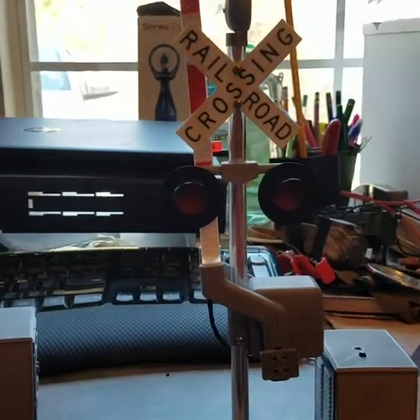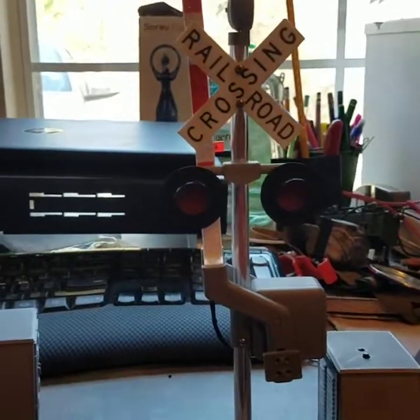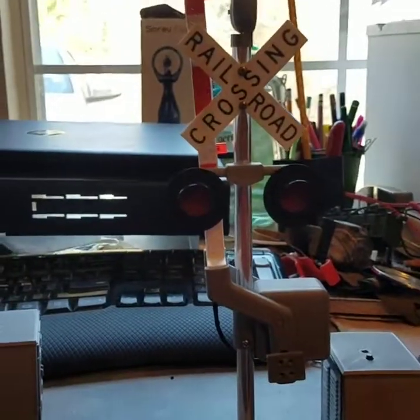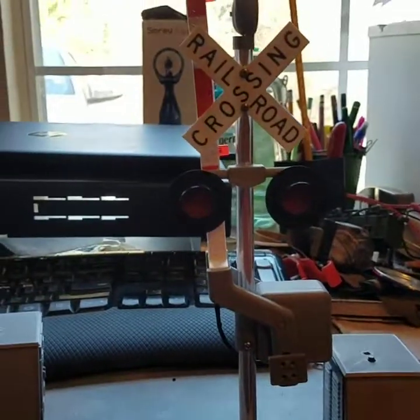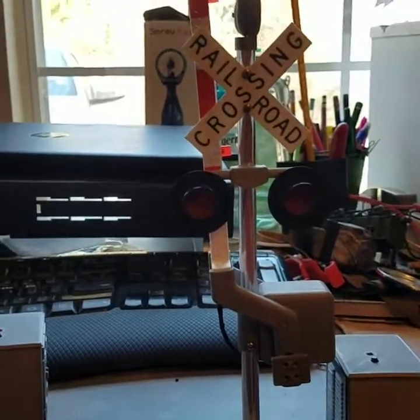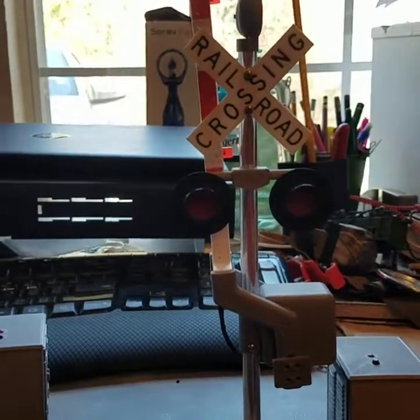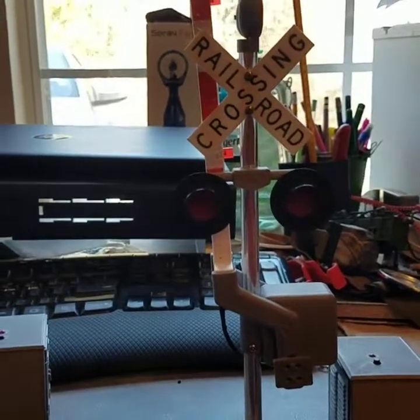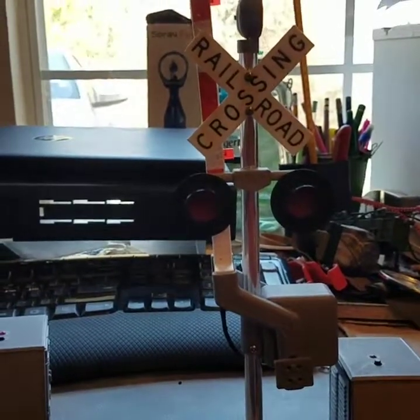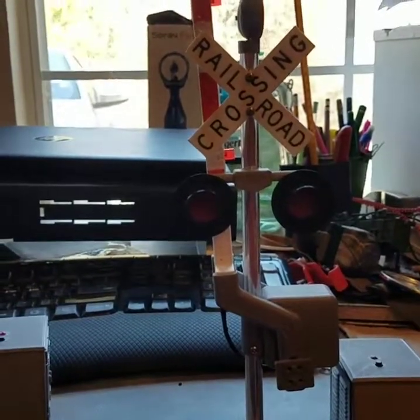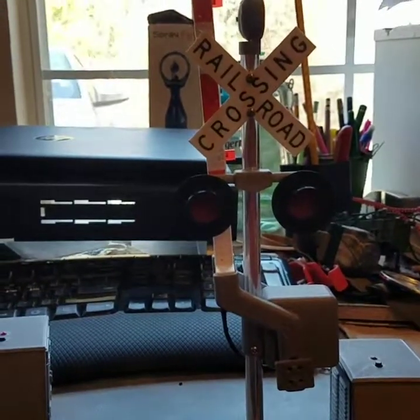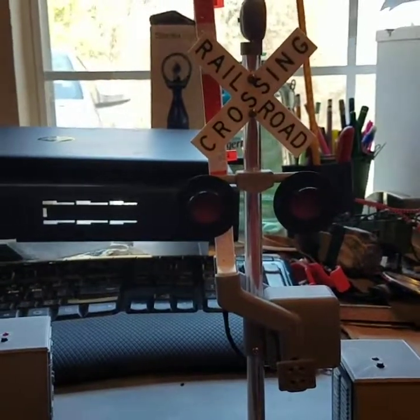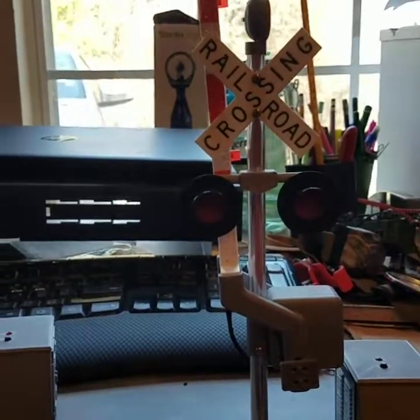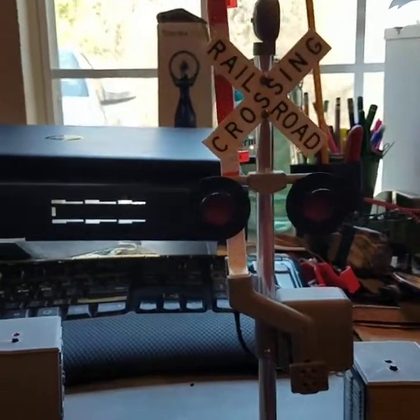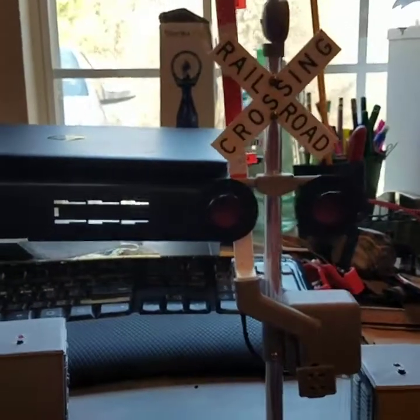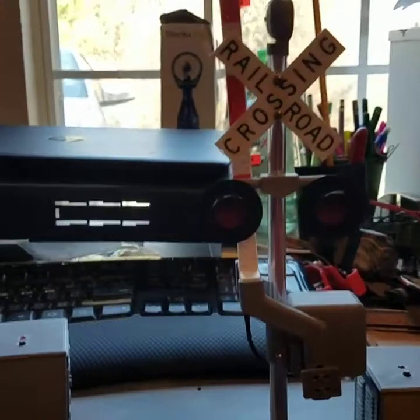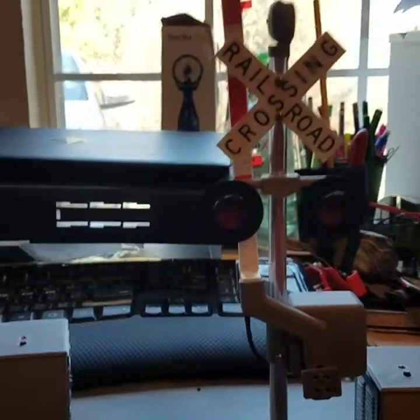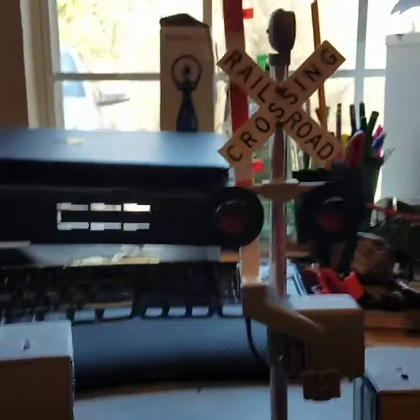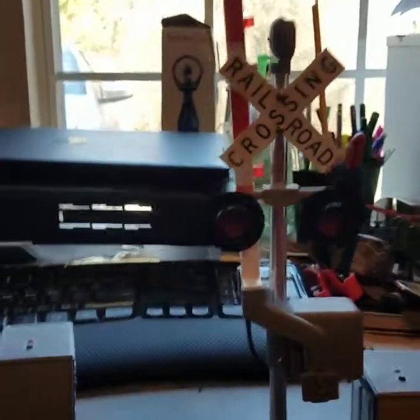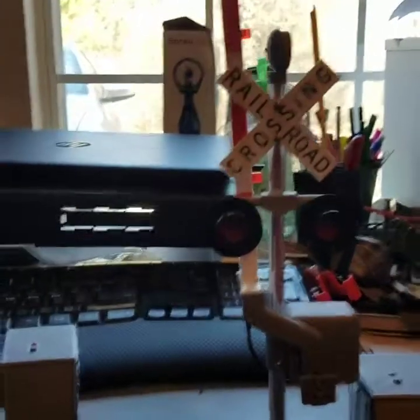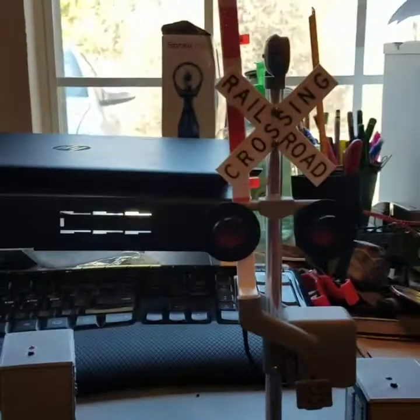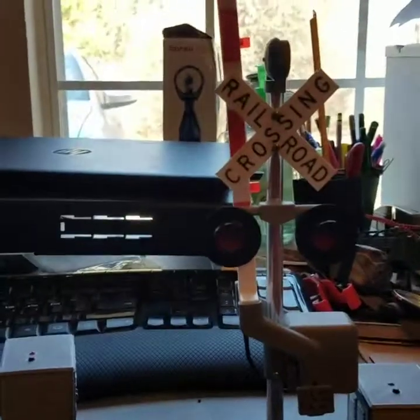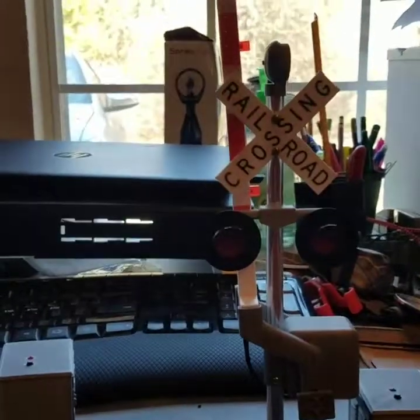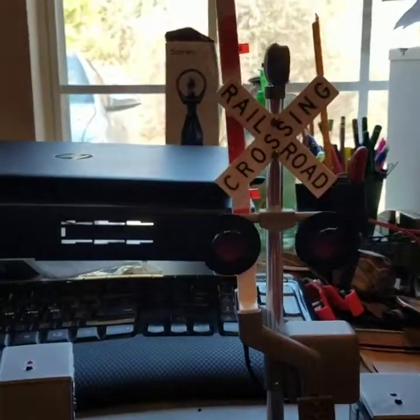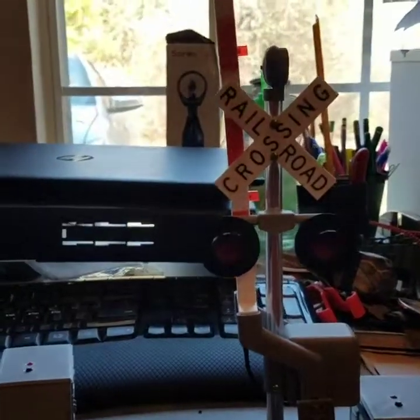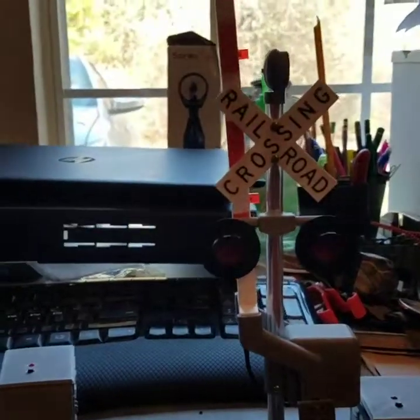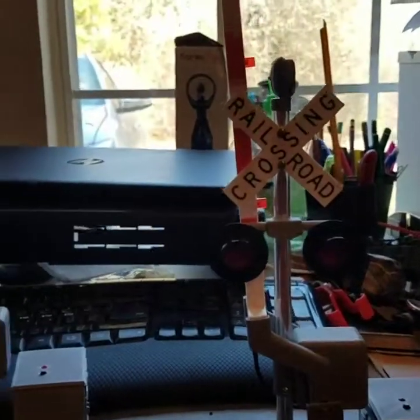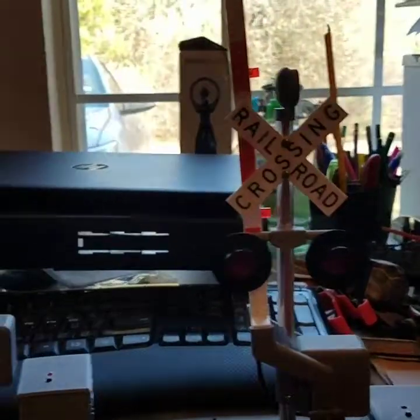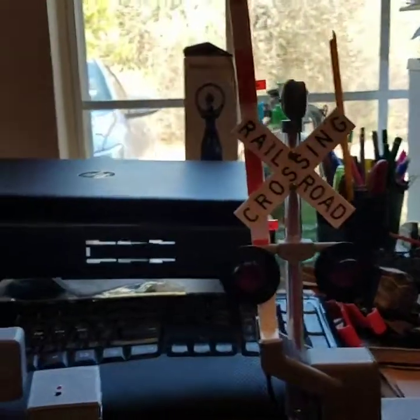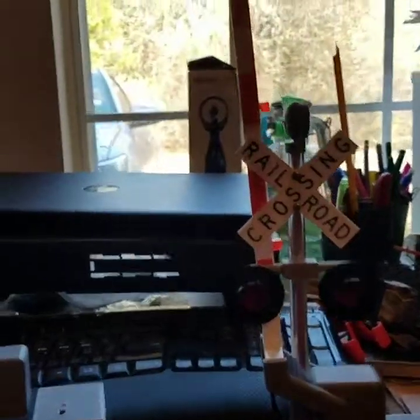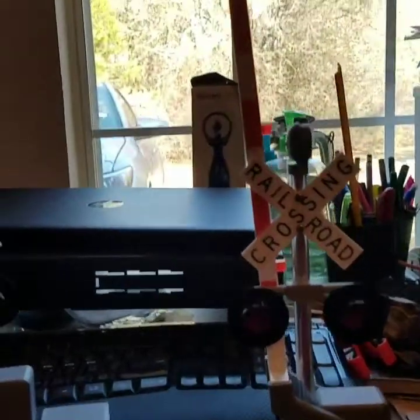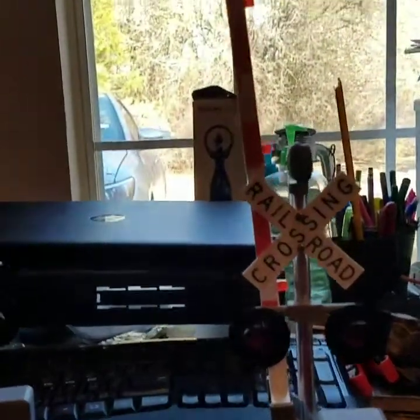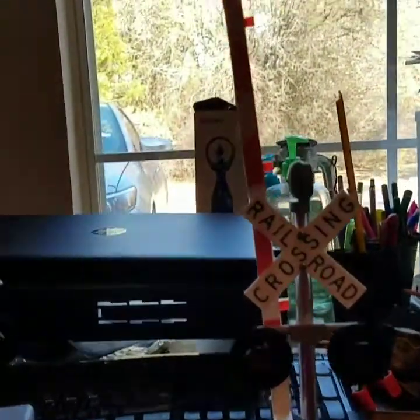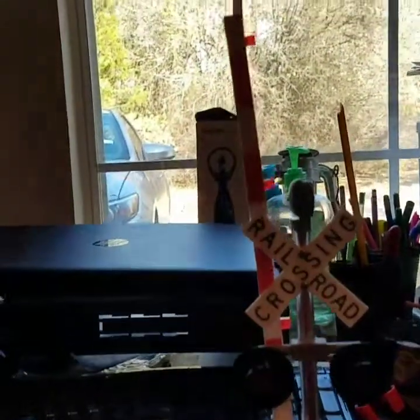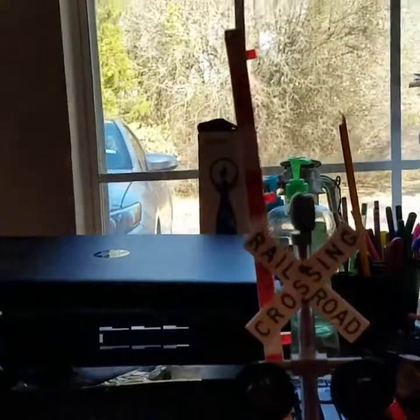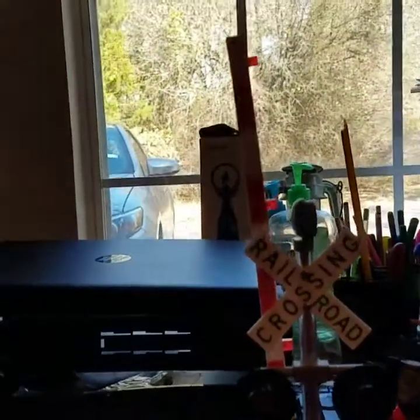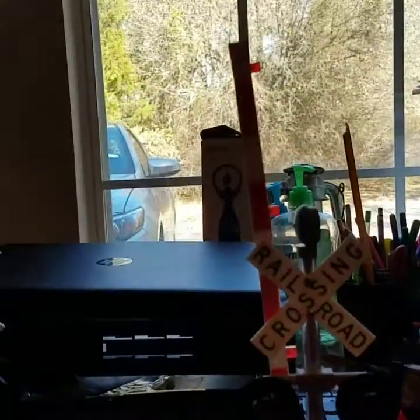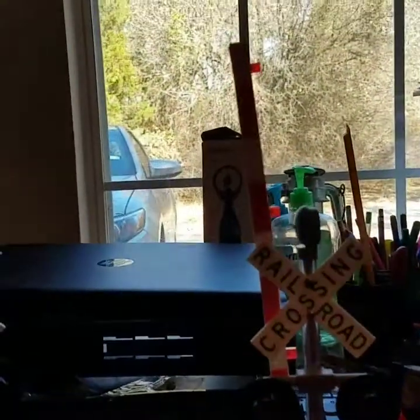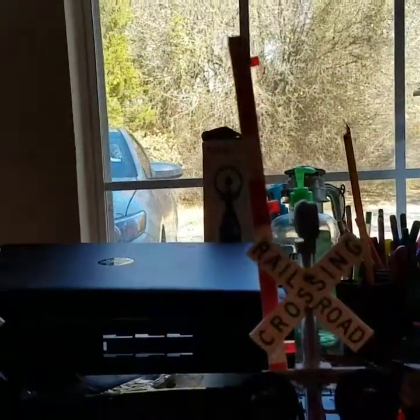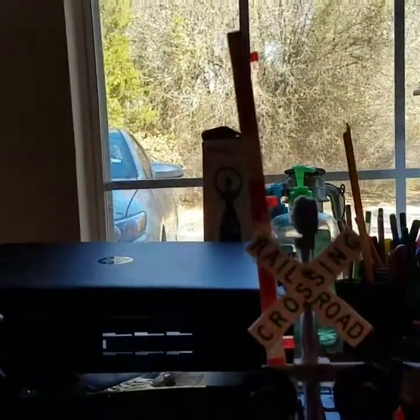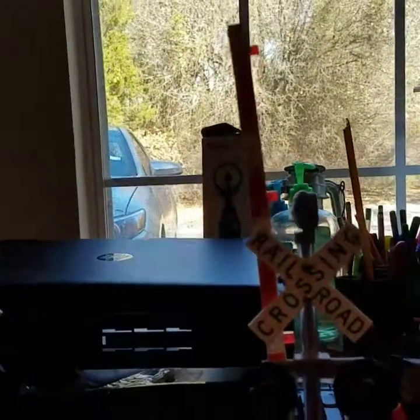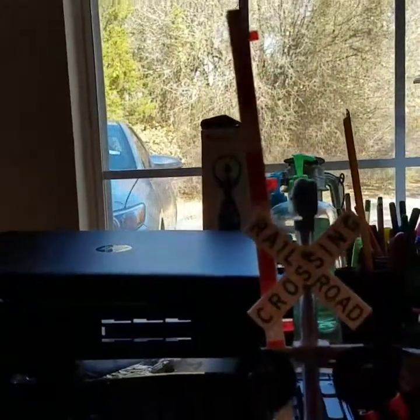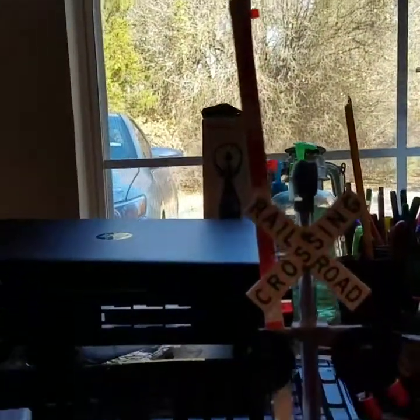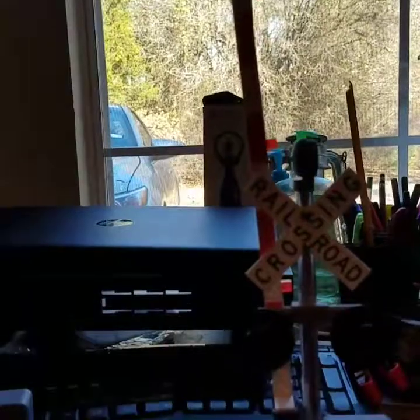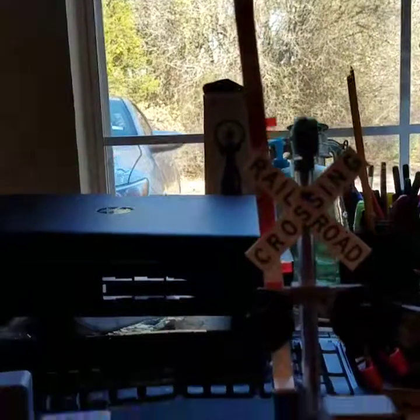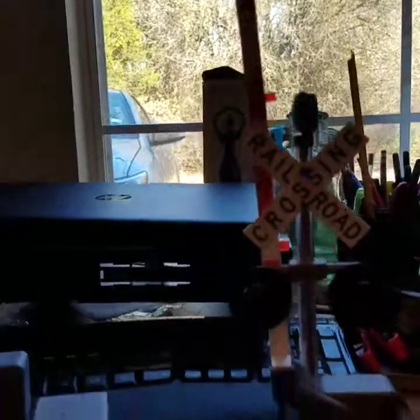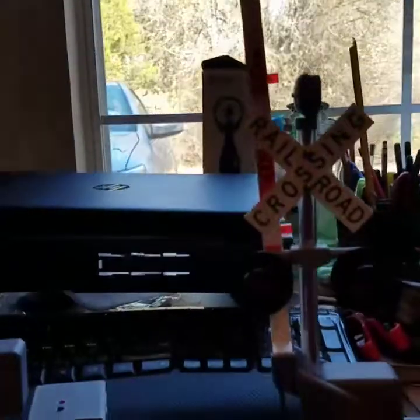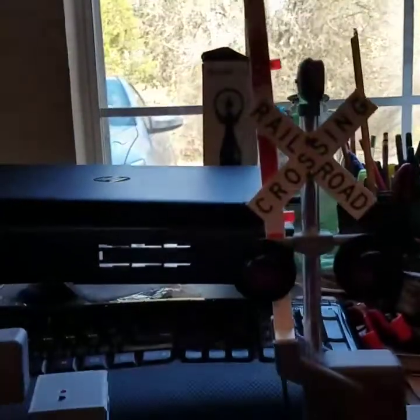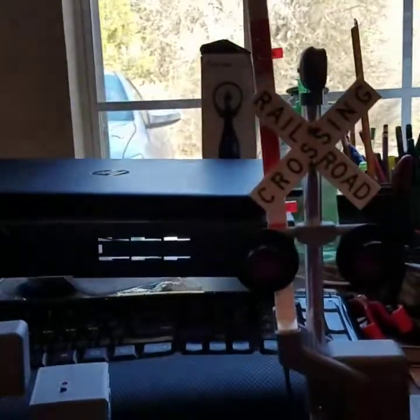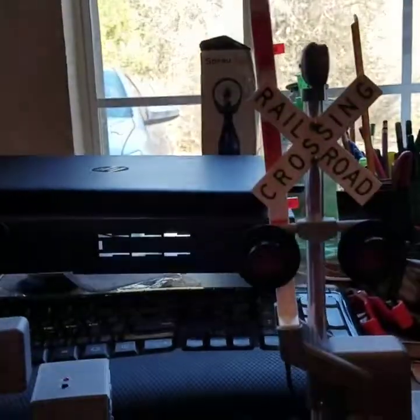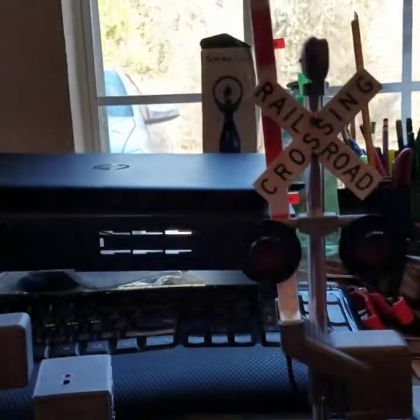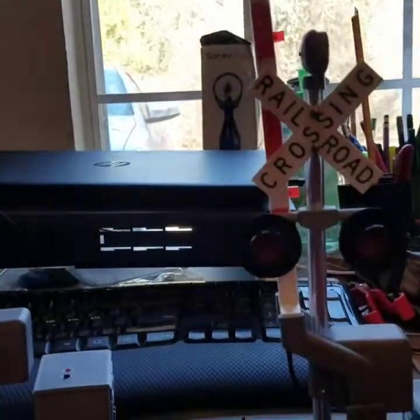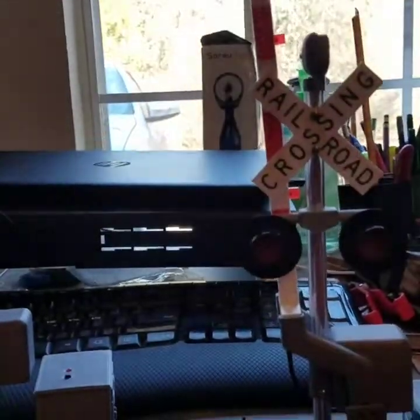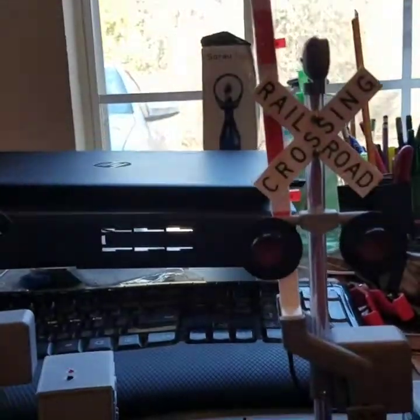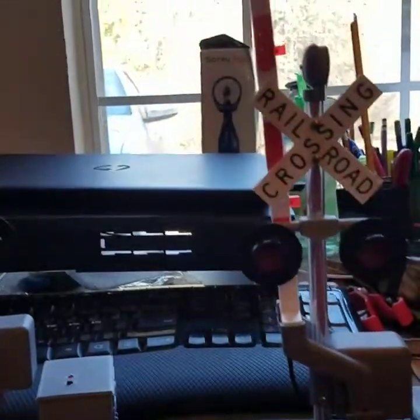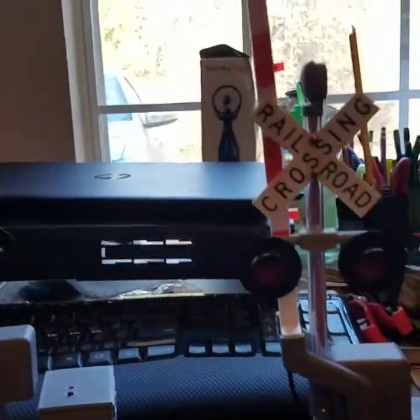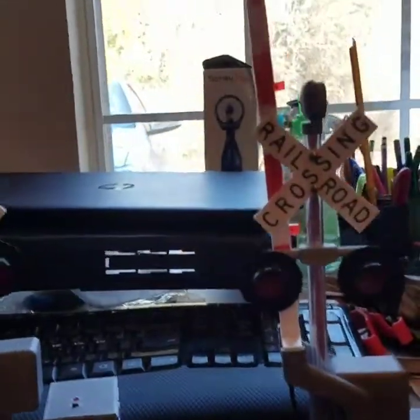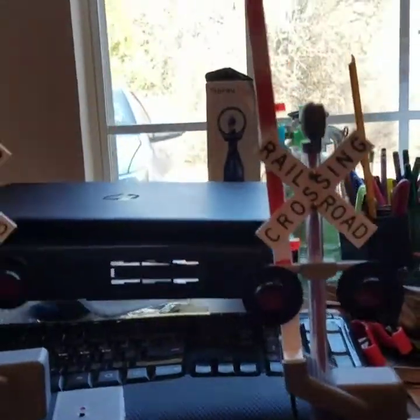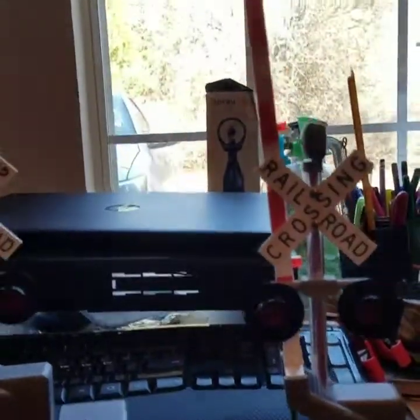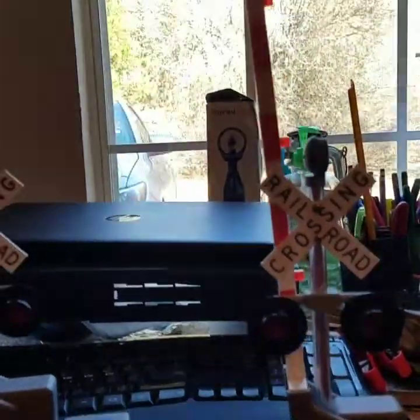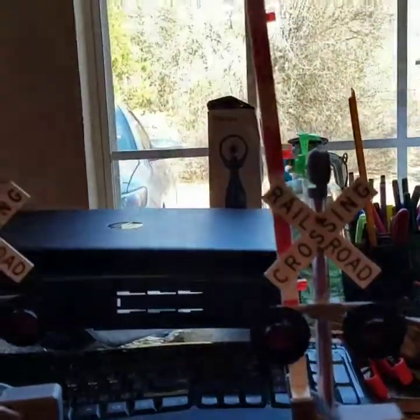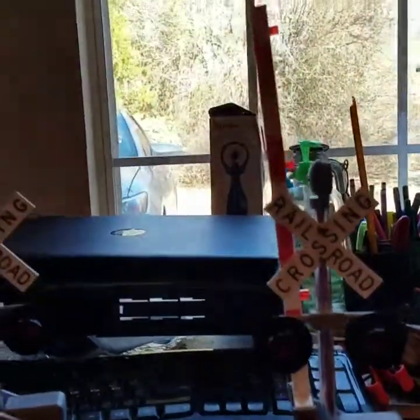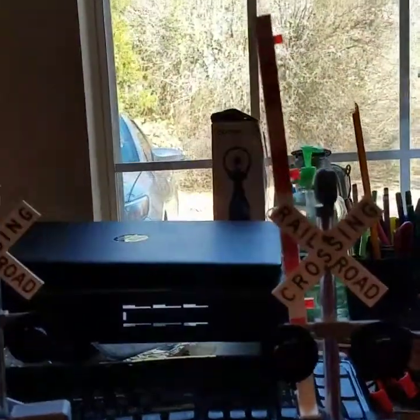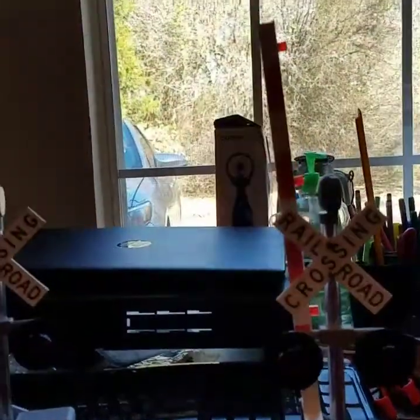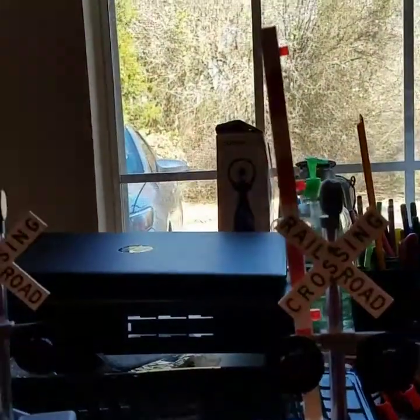What's going on, YouTube? TexasRailFan21, and I want to show you a new toy that I got.